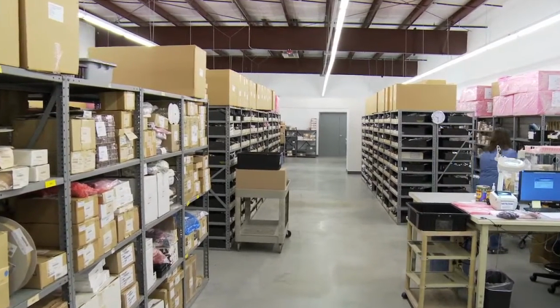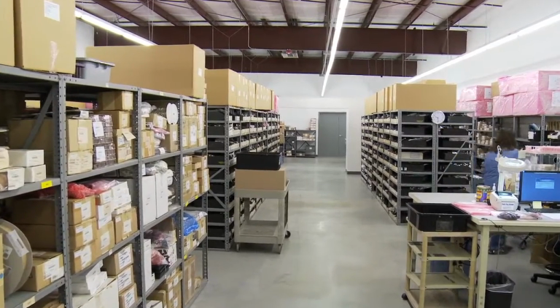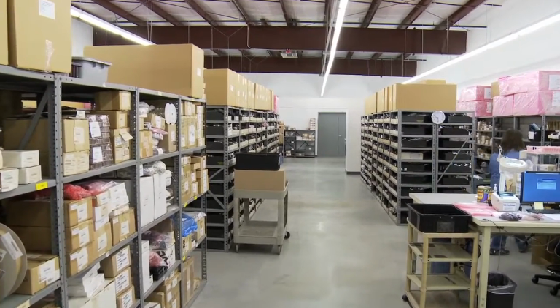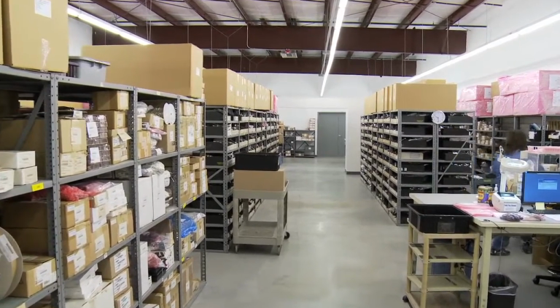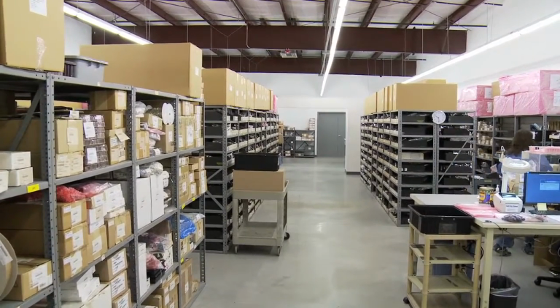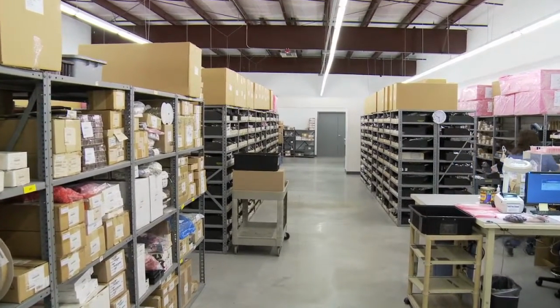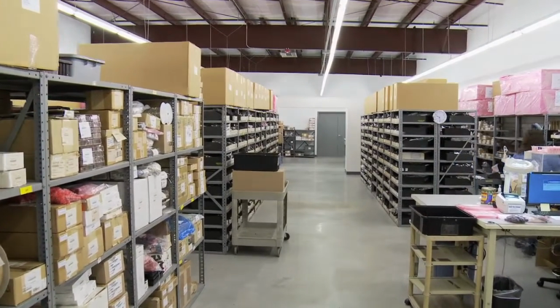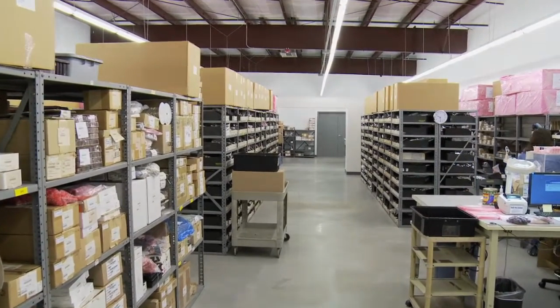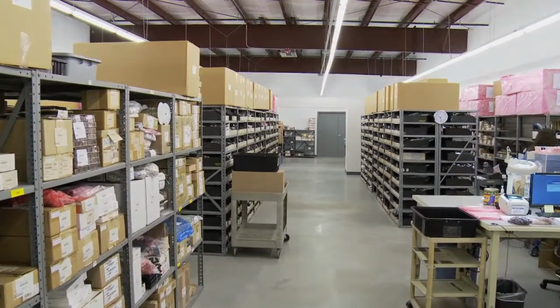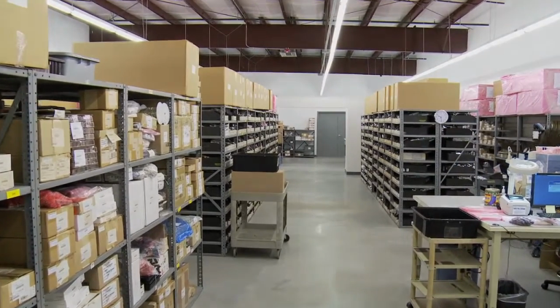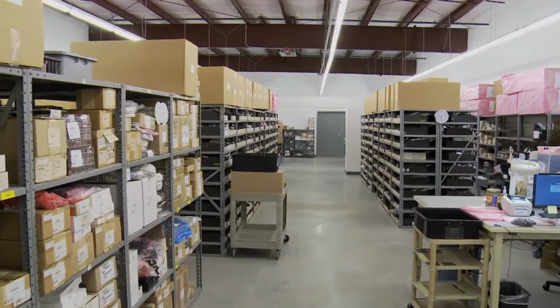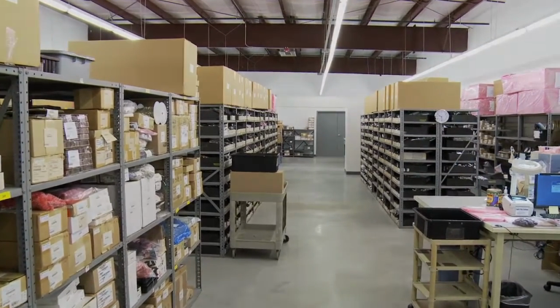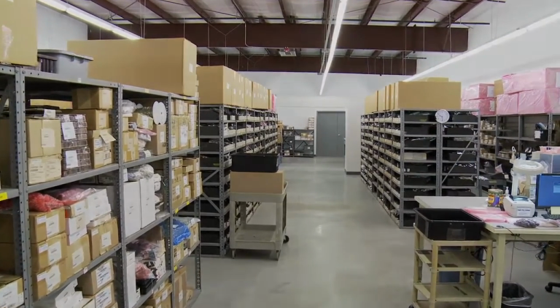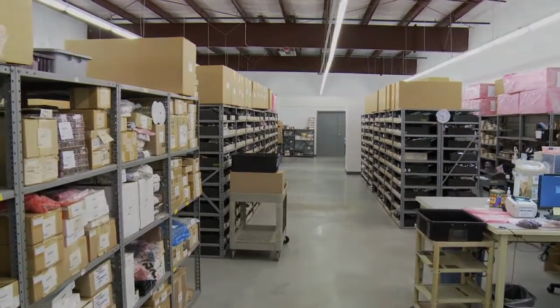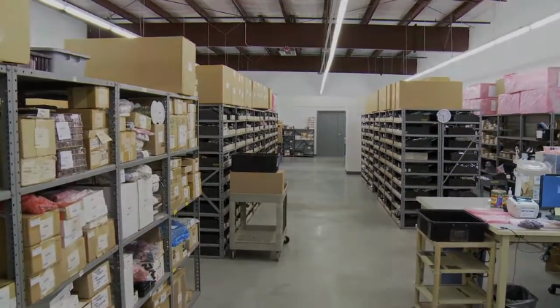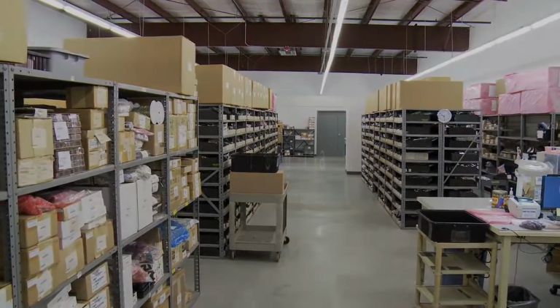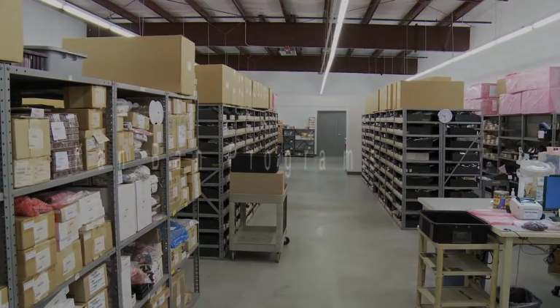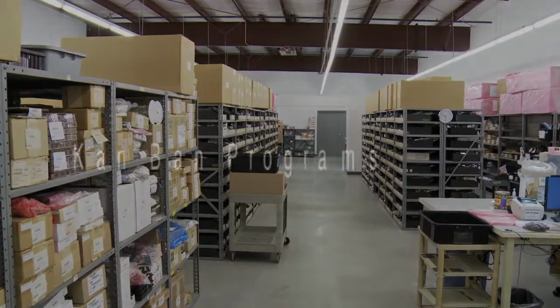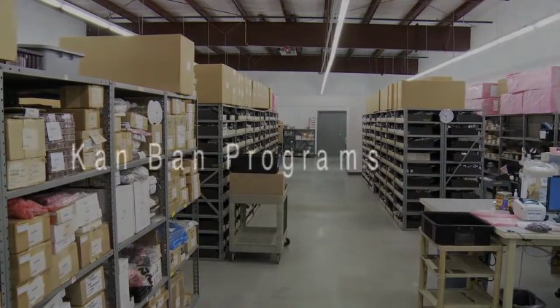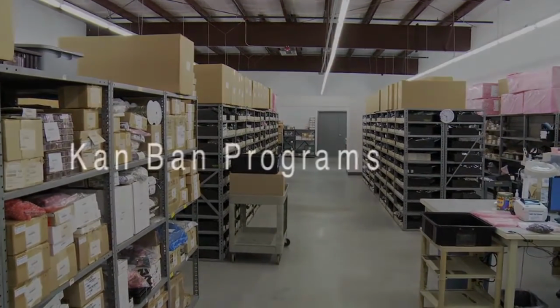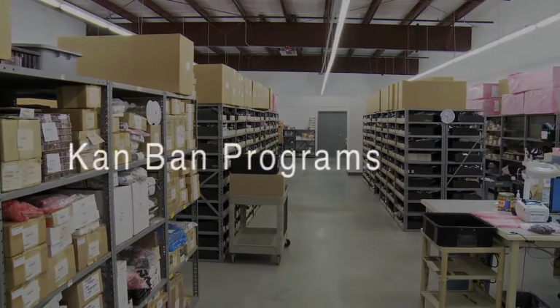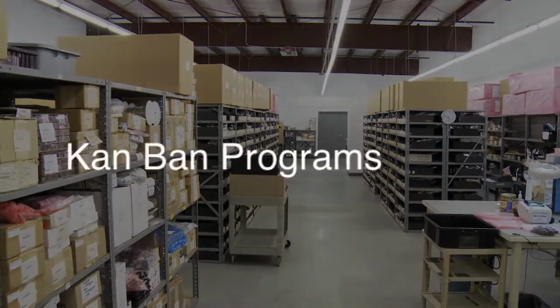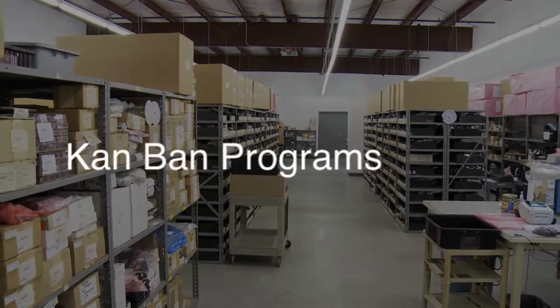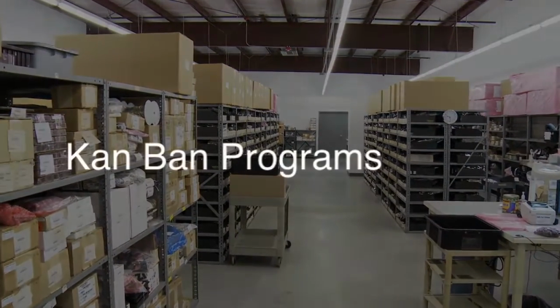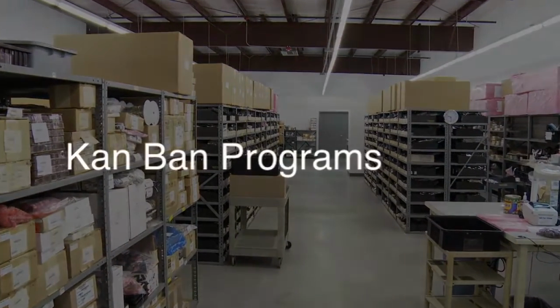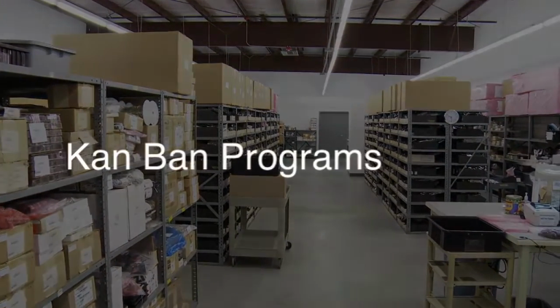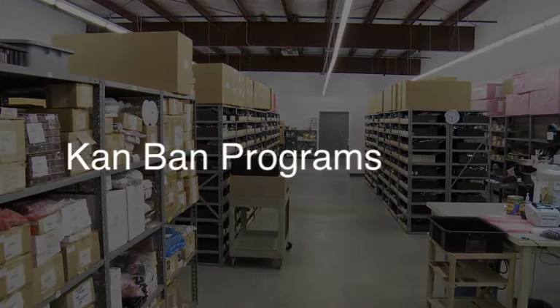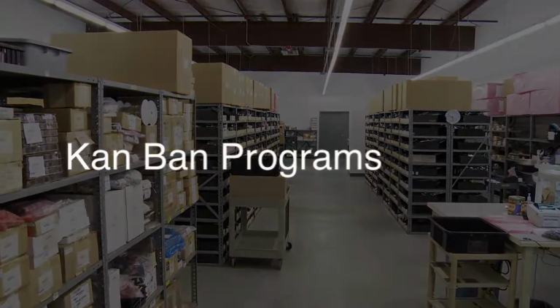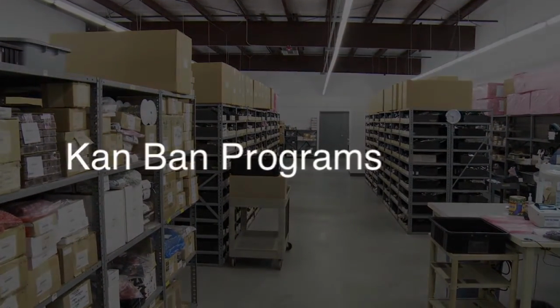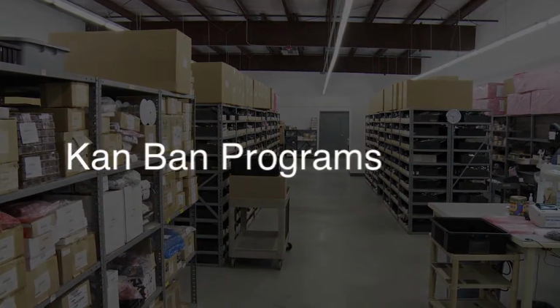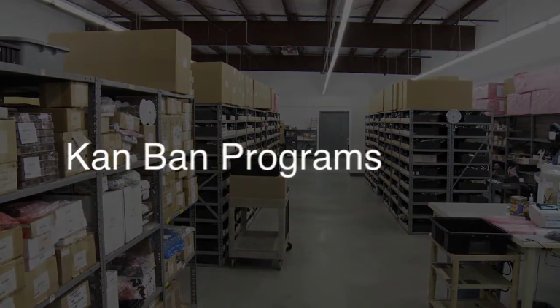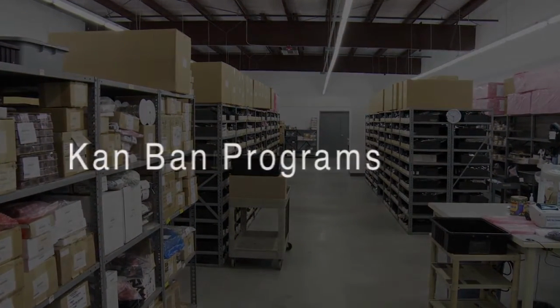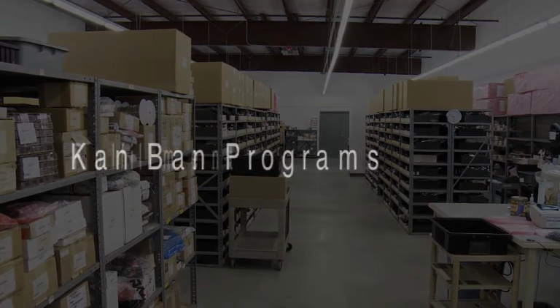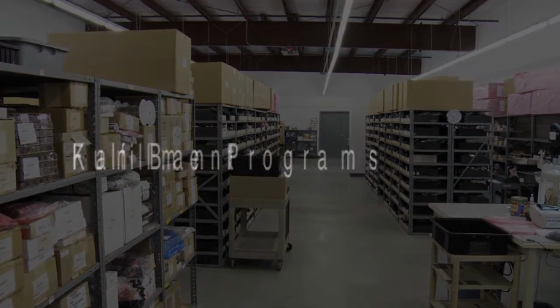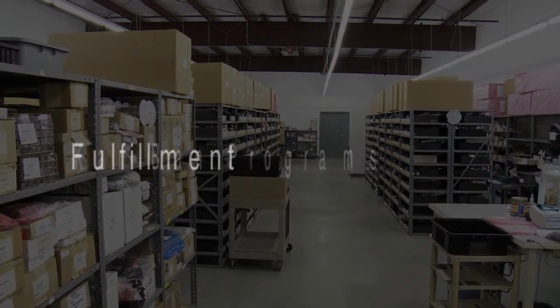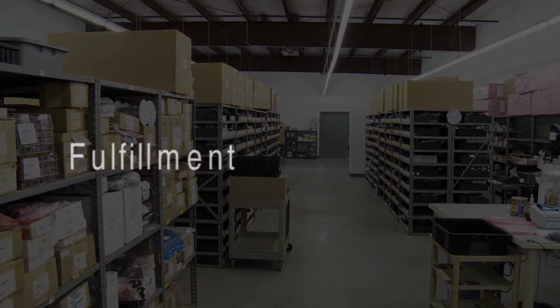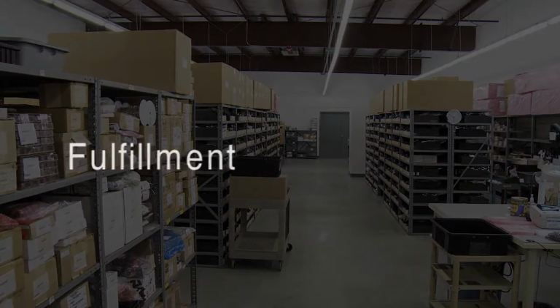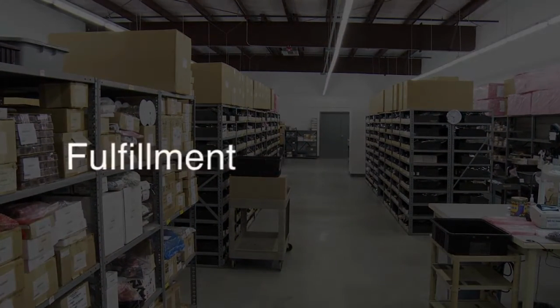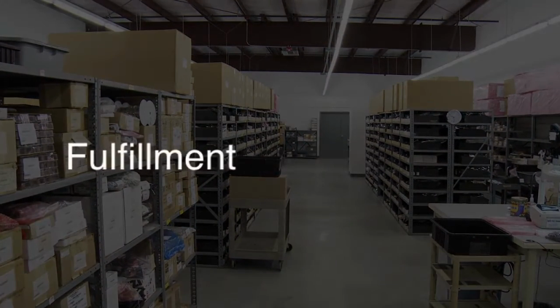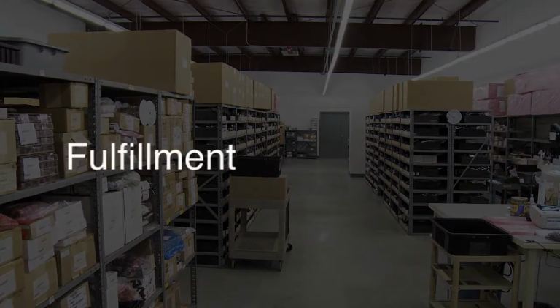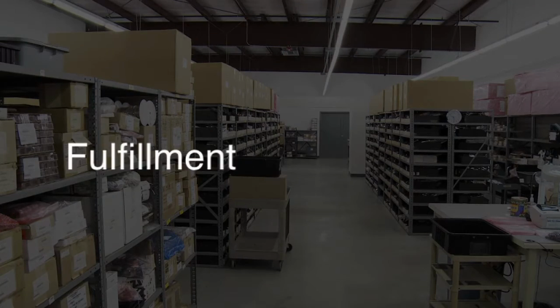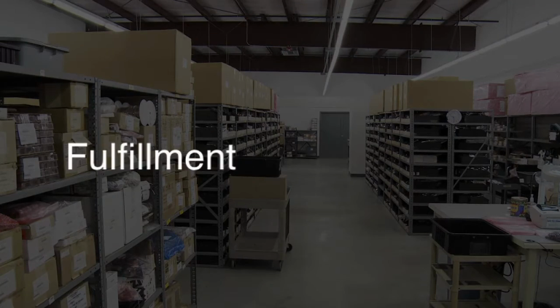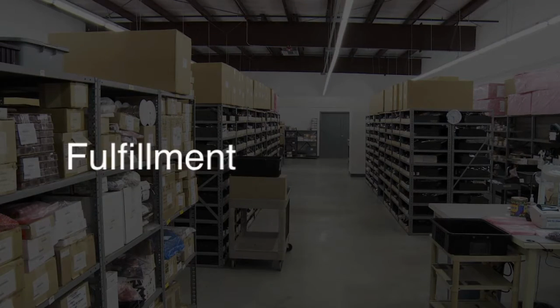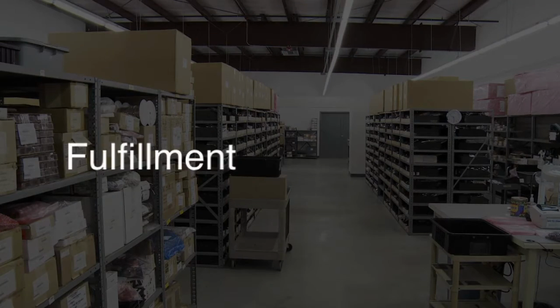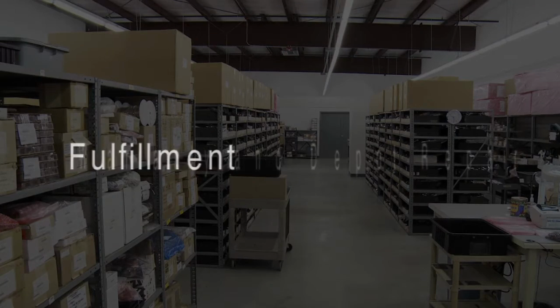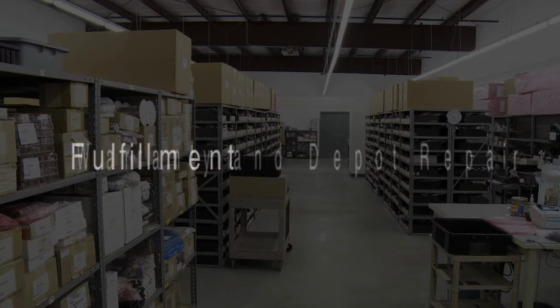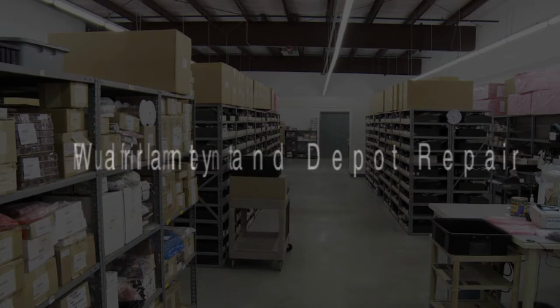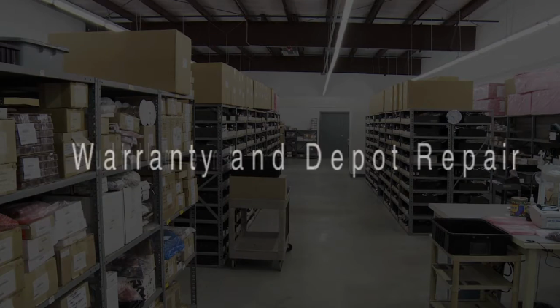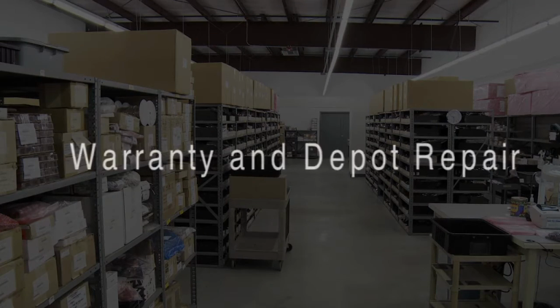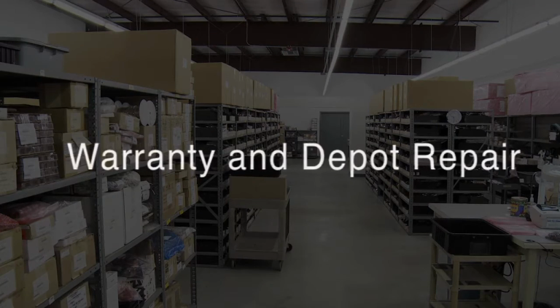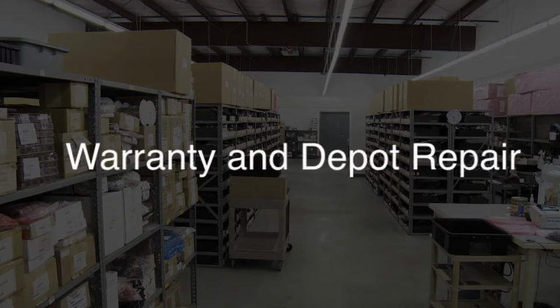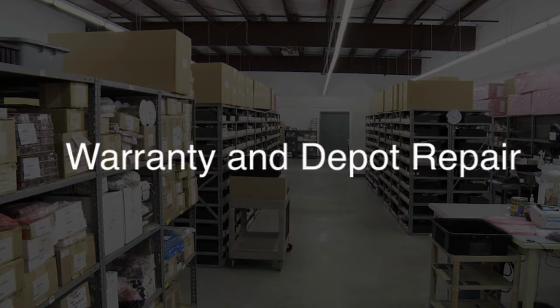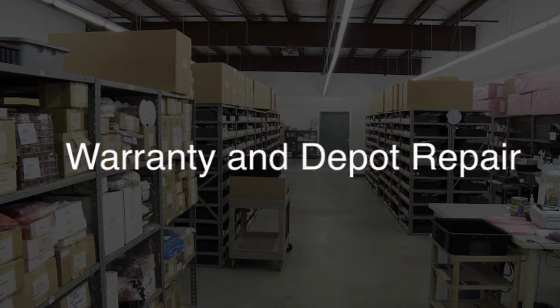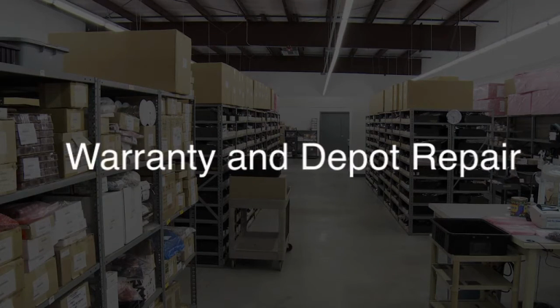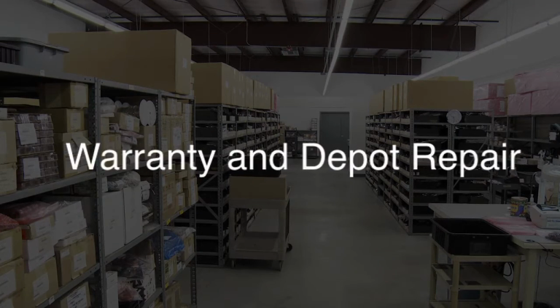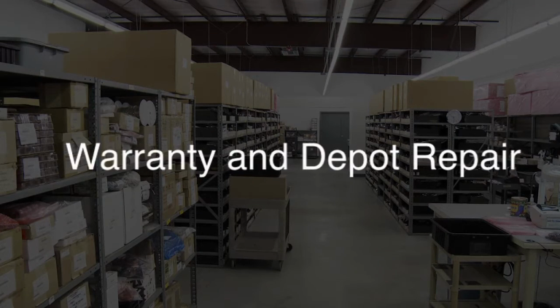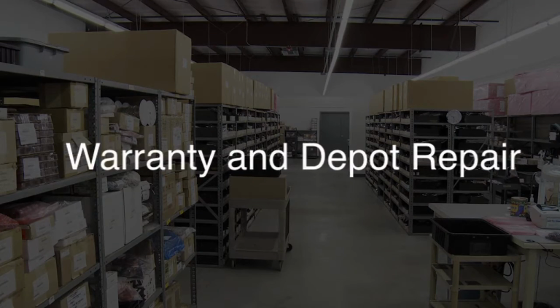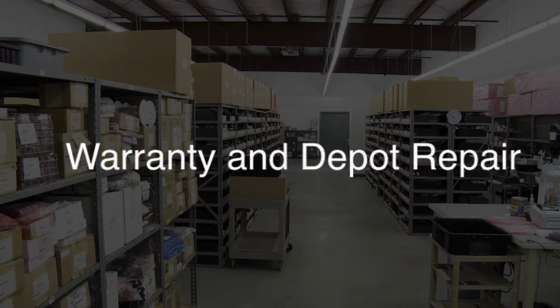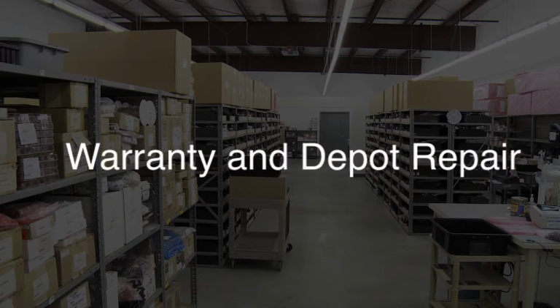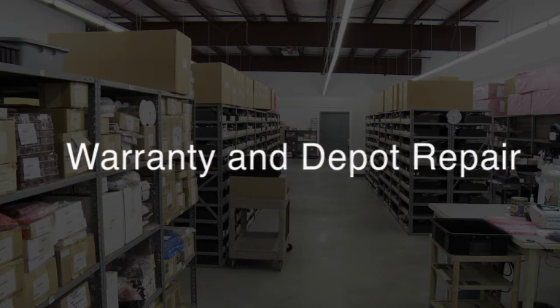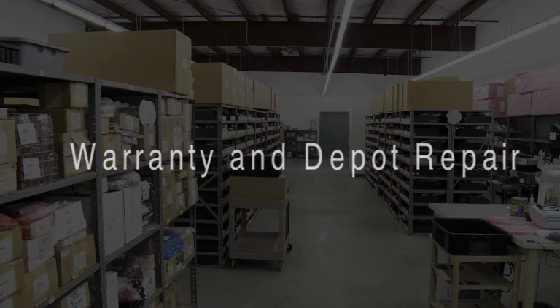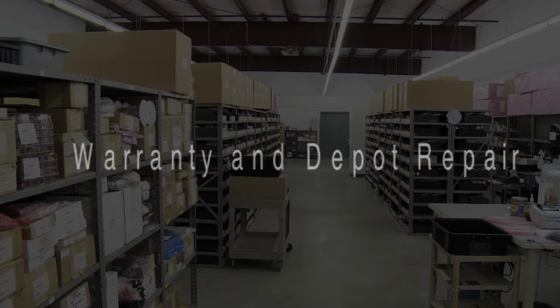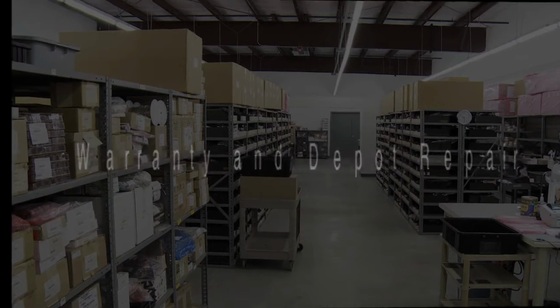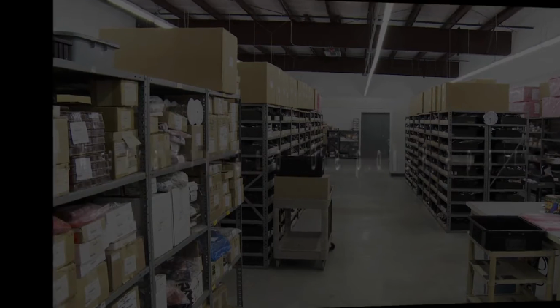Our company offers full Kanban programs as well as fulfillment, warranty repair, and depot repair services.